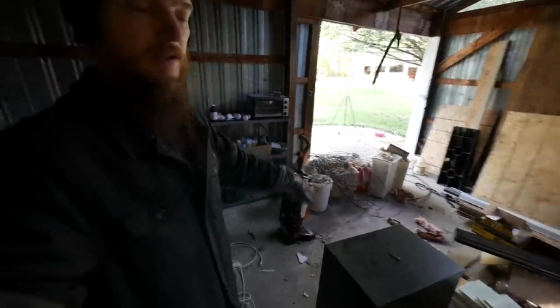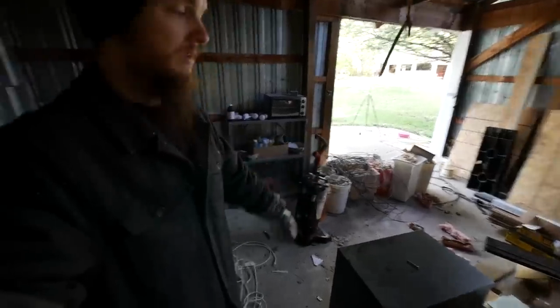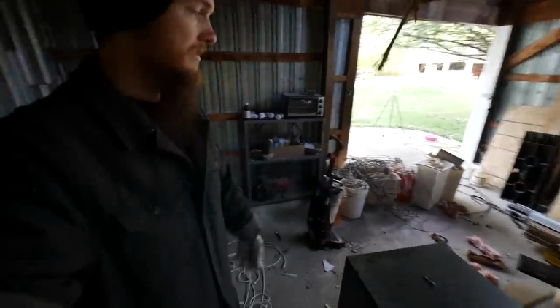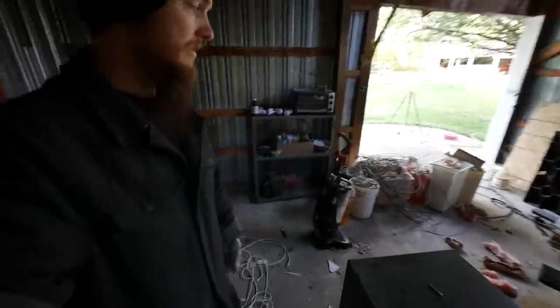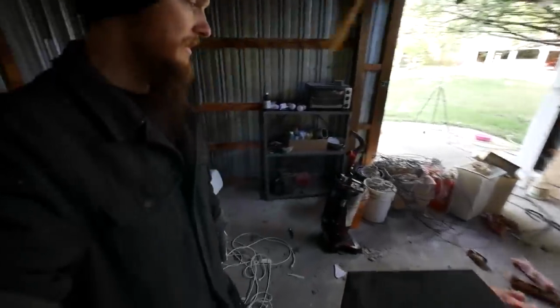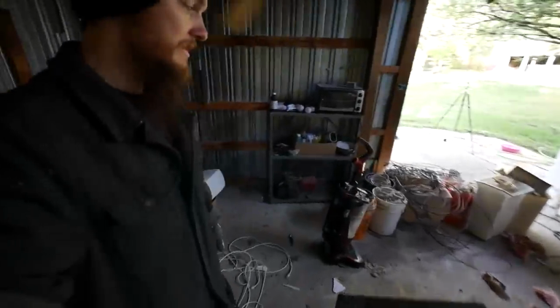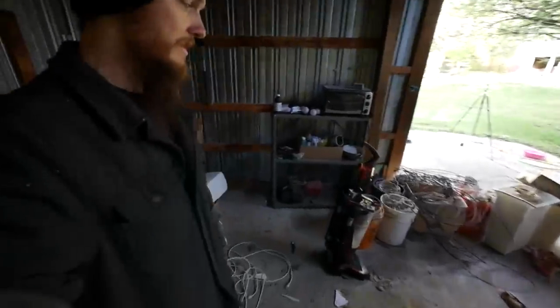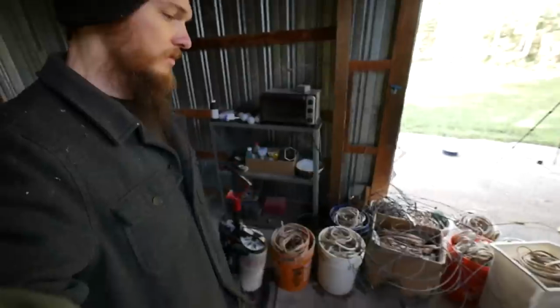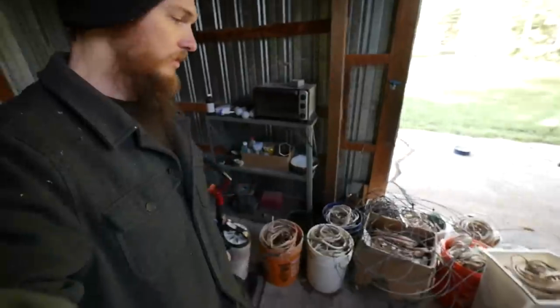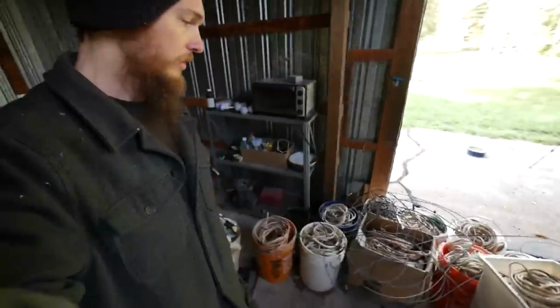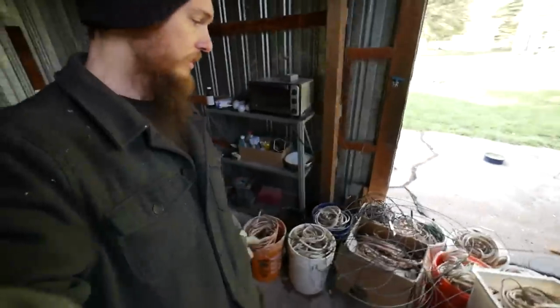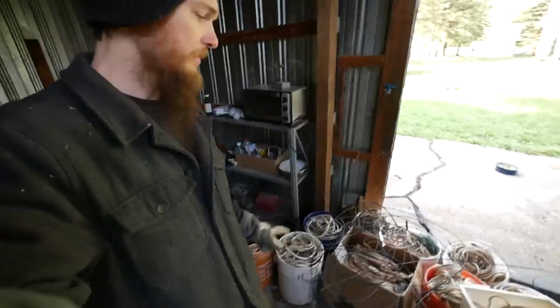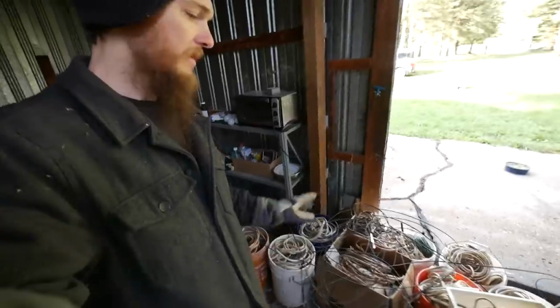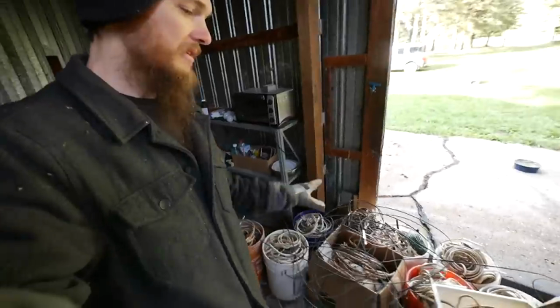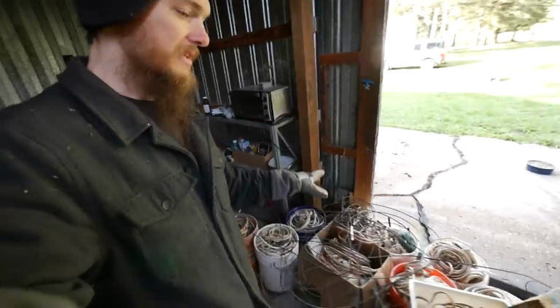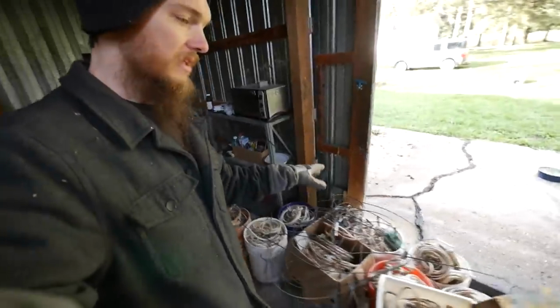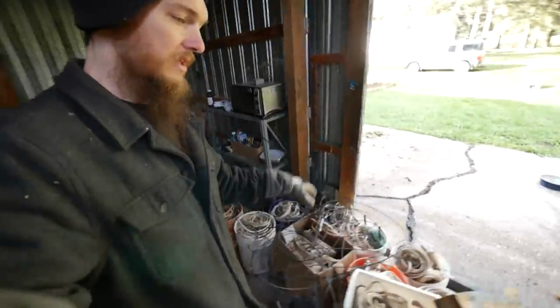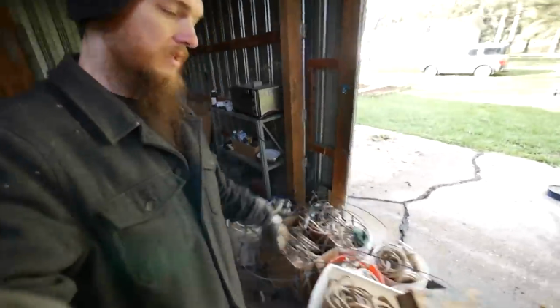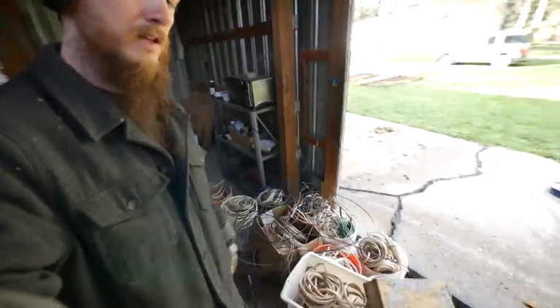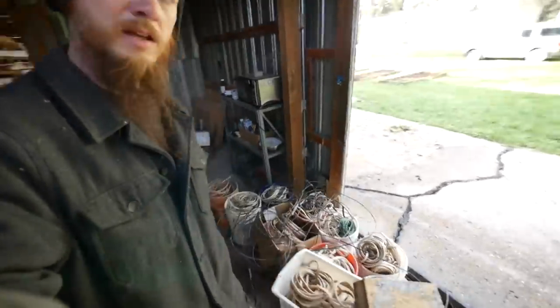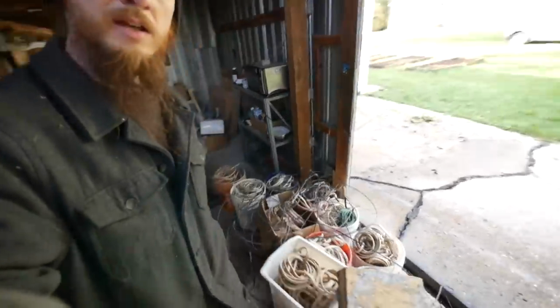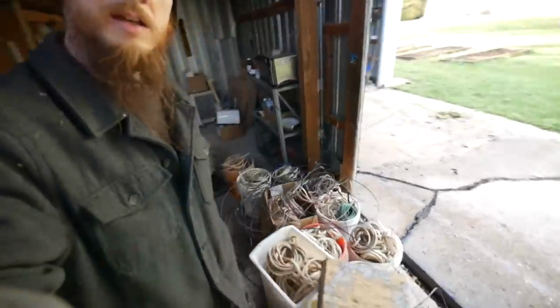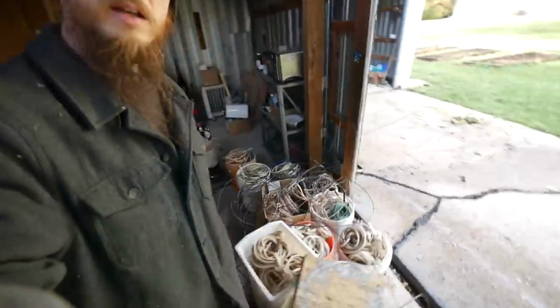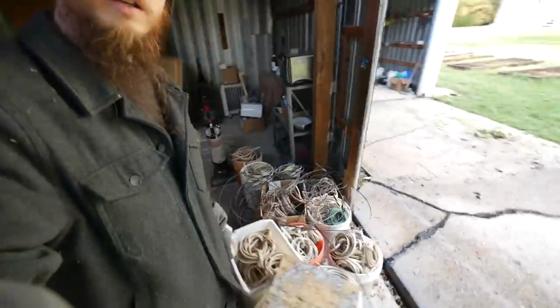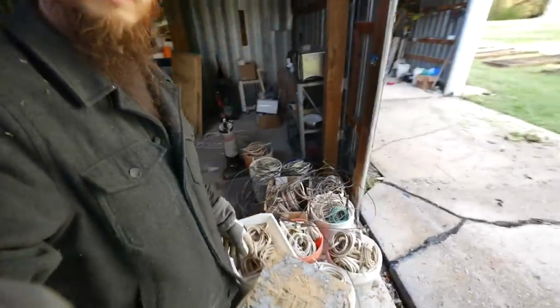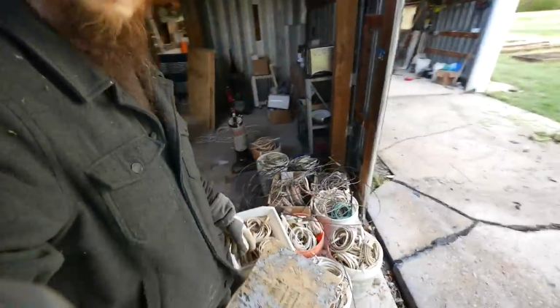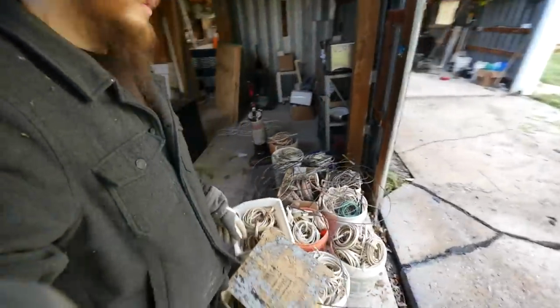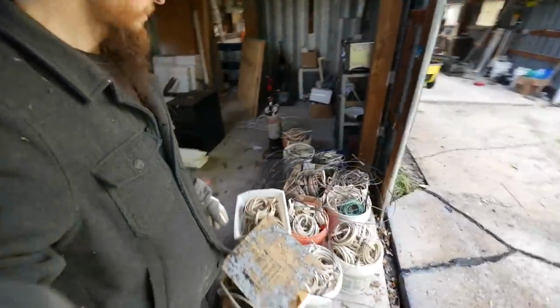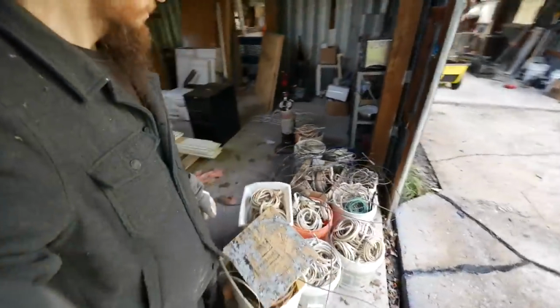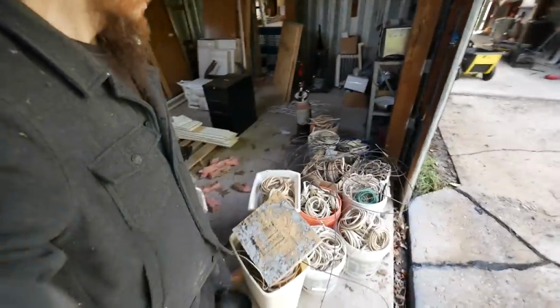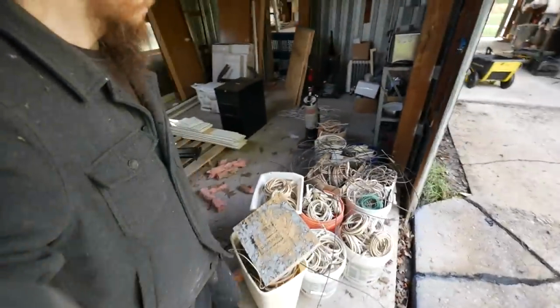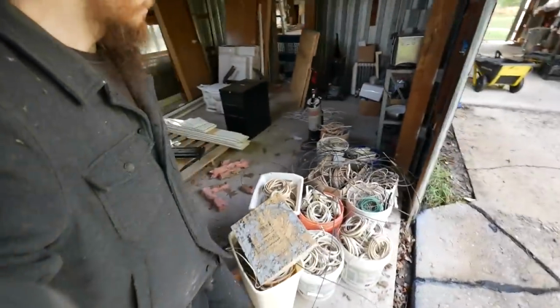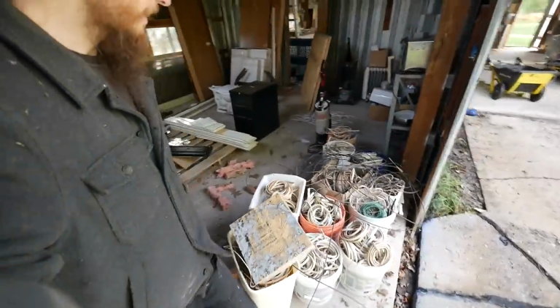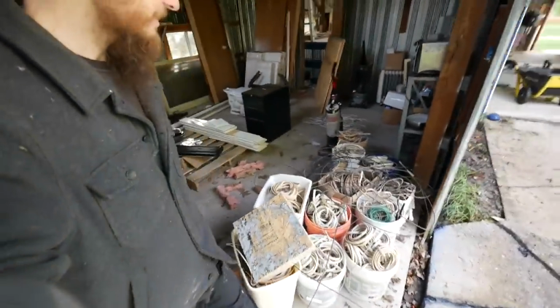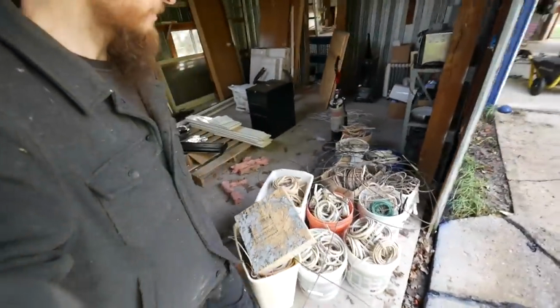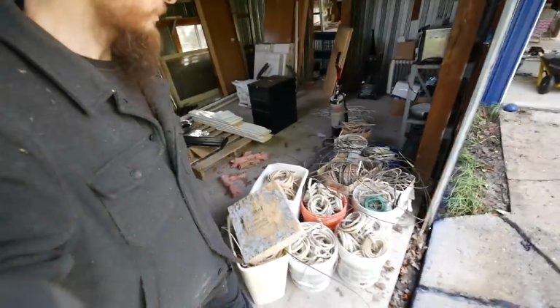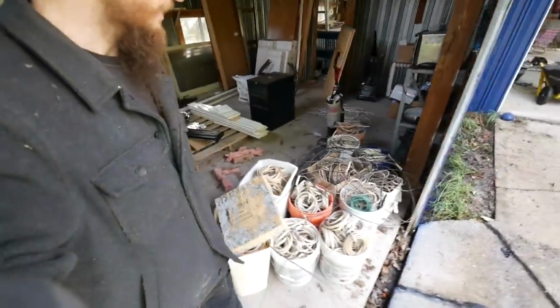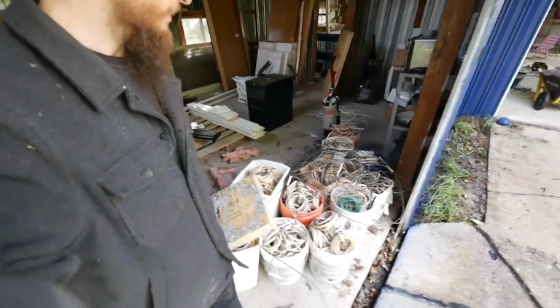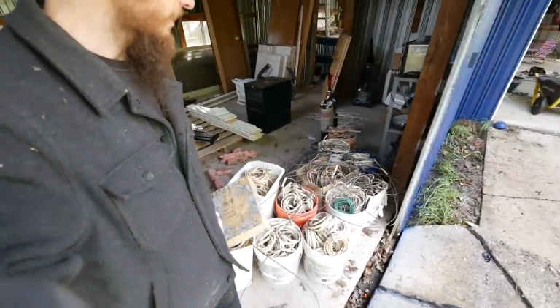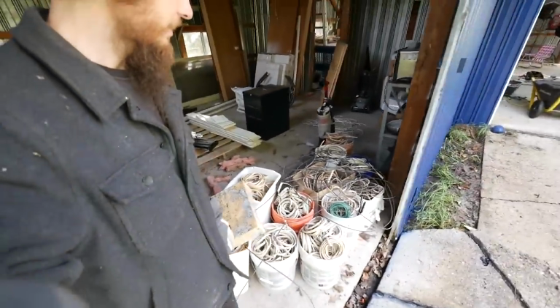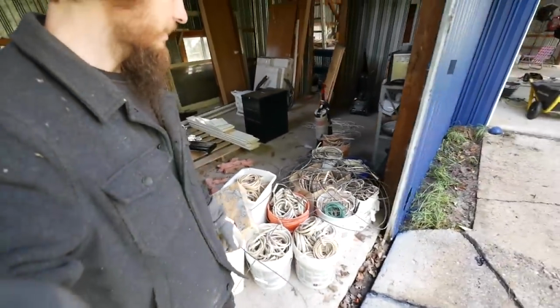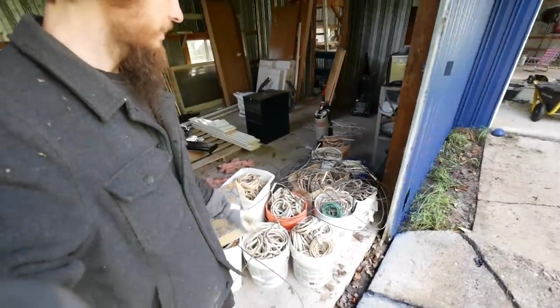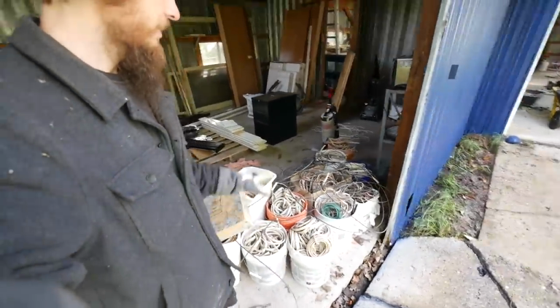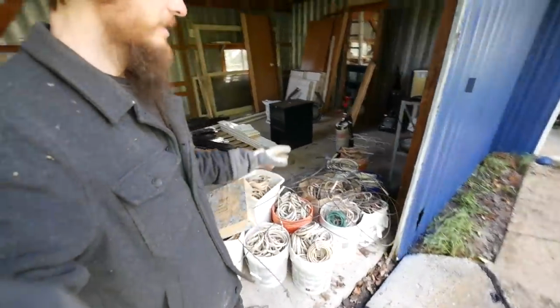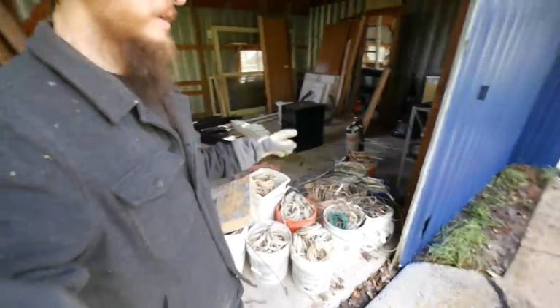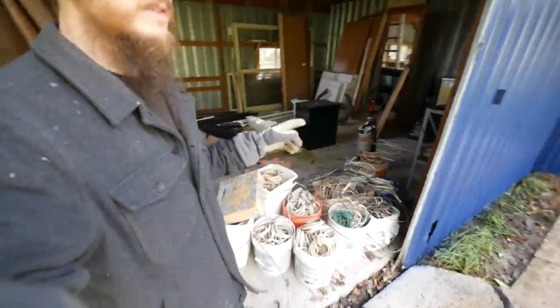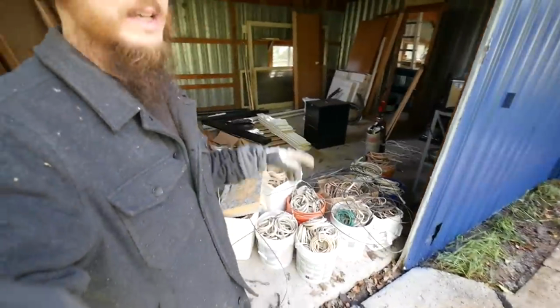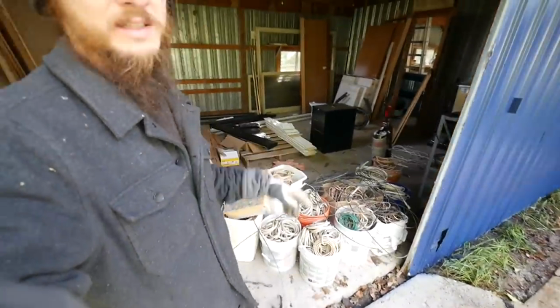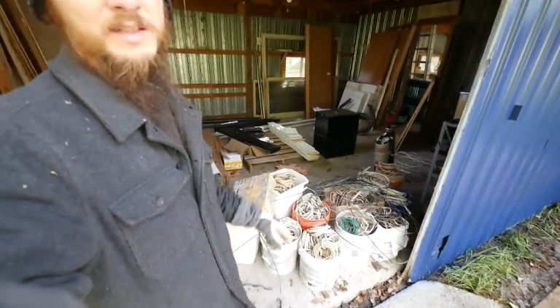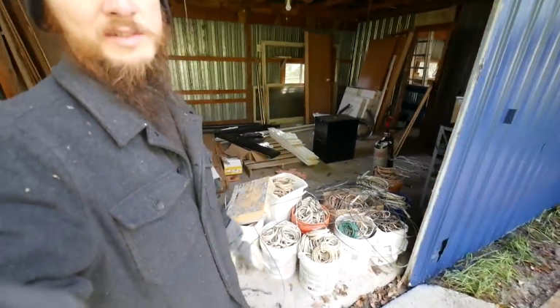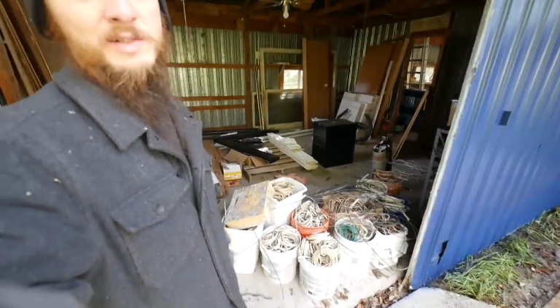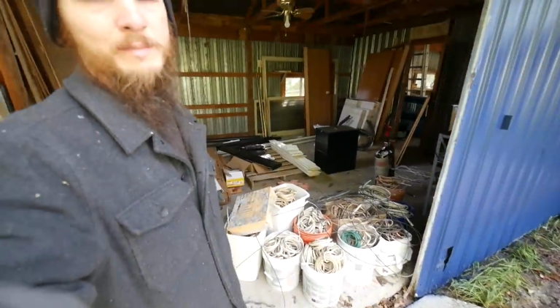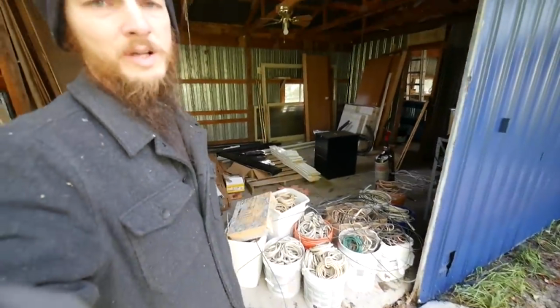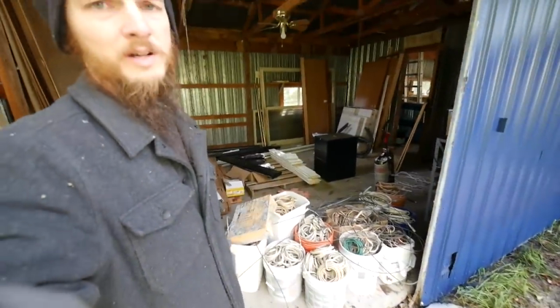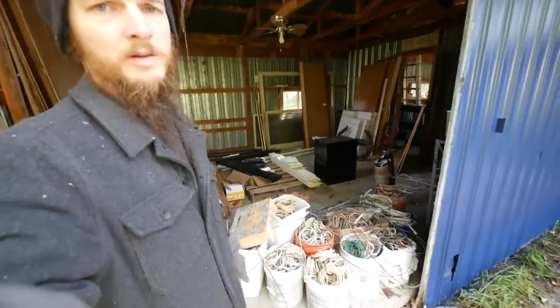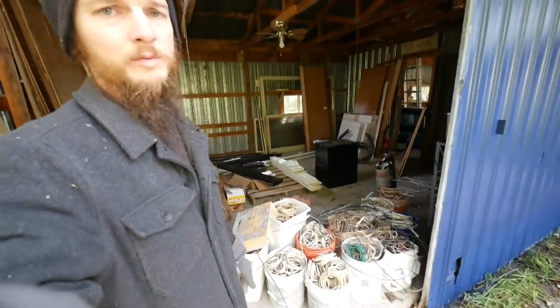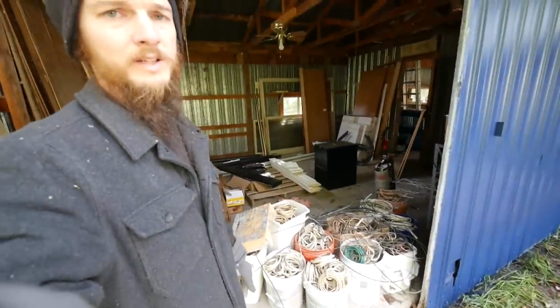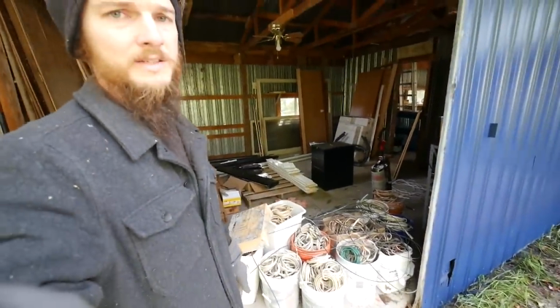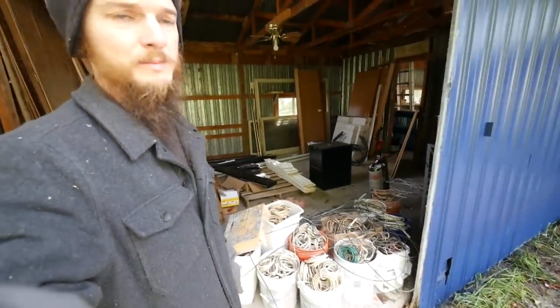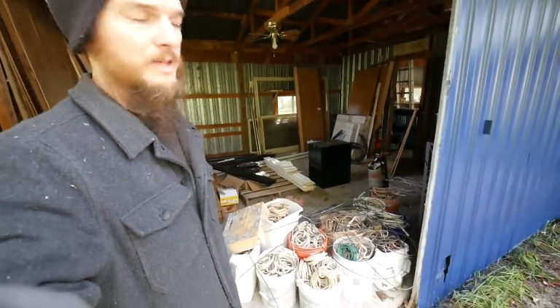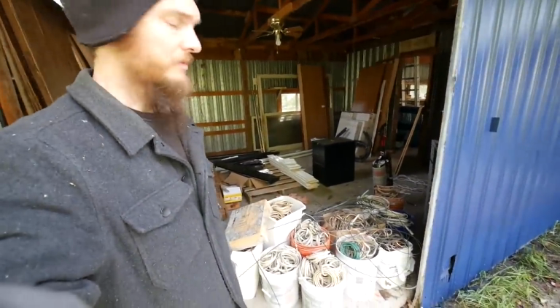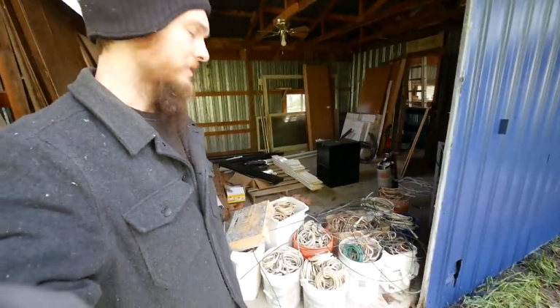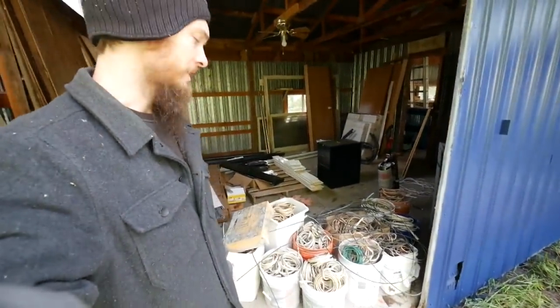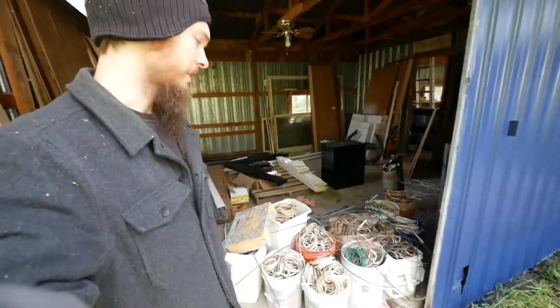So let's load up this mess of wire, take it to the scrap yard, and hopefully get some money for it today.